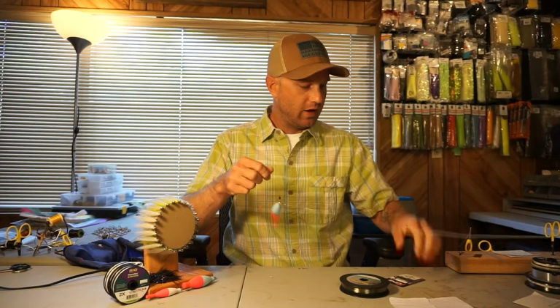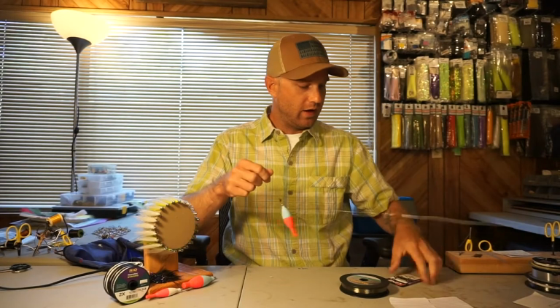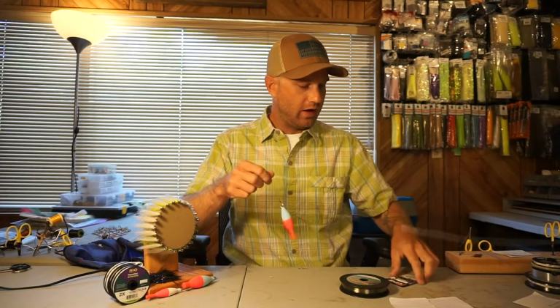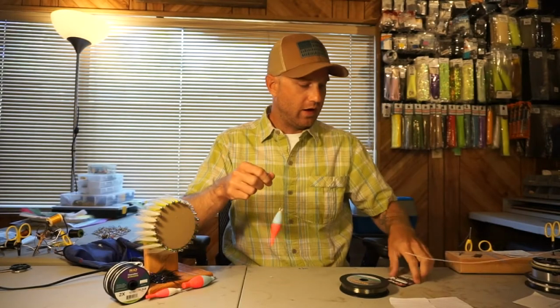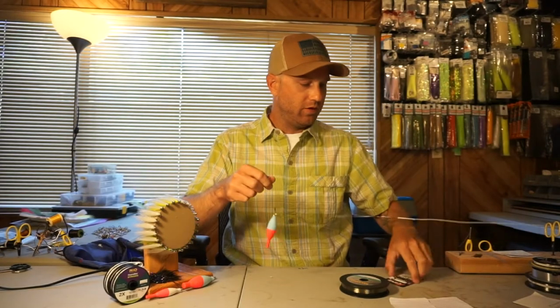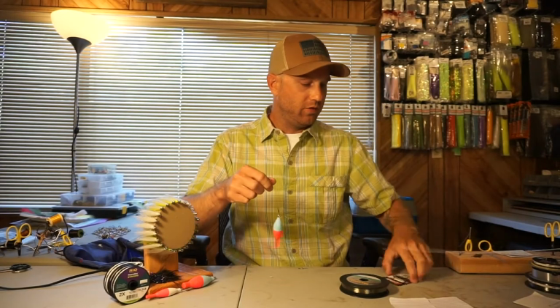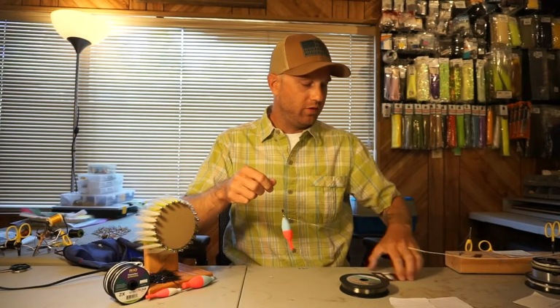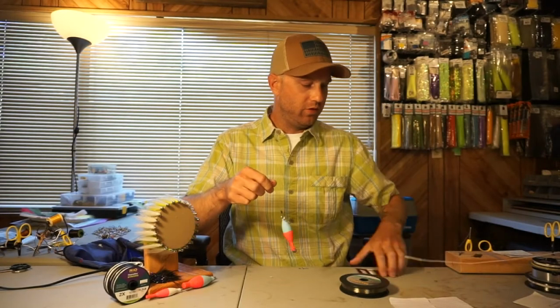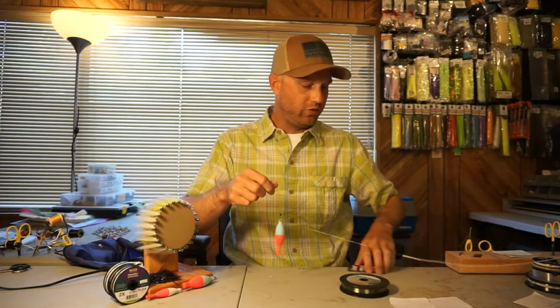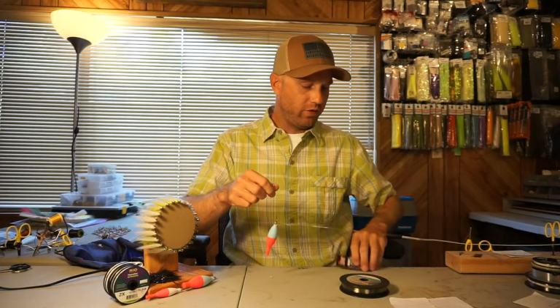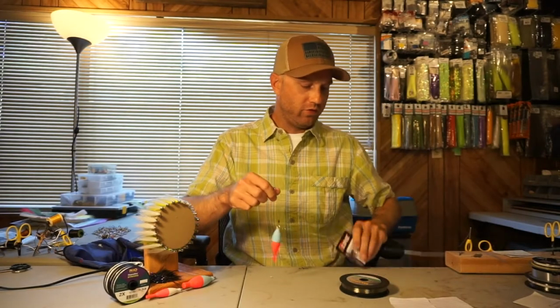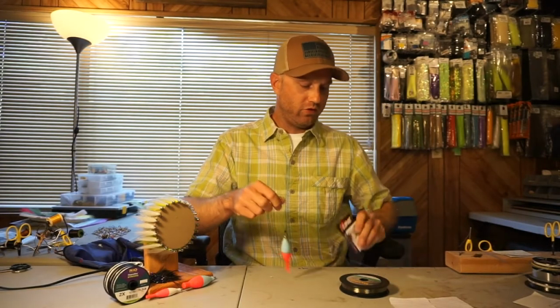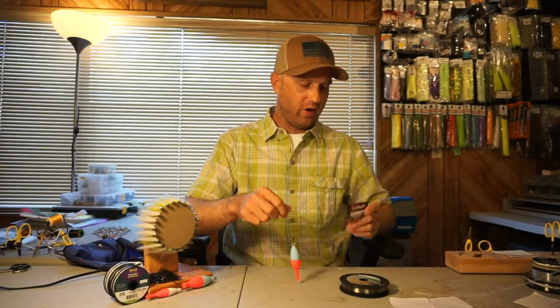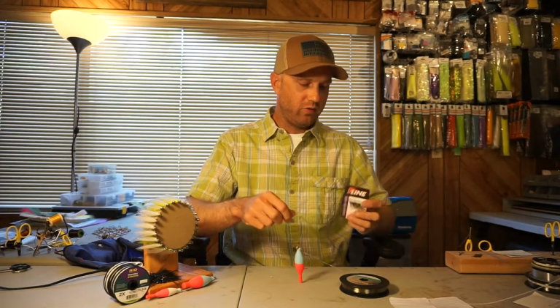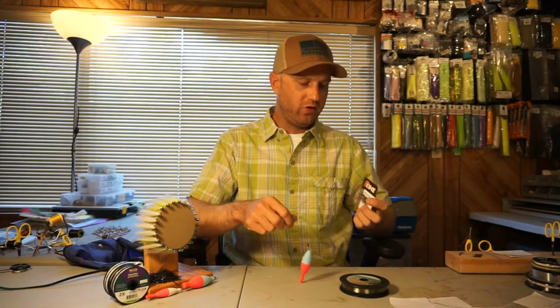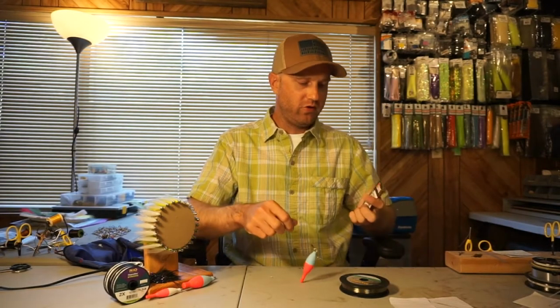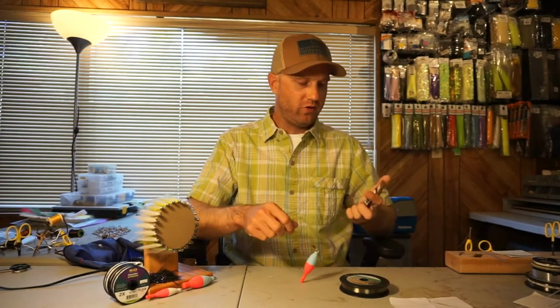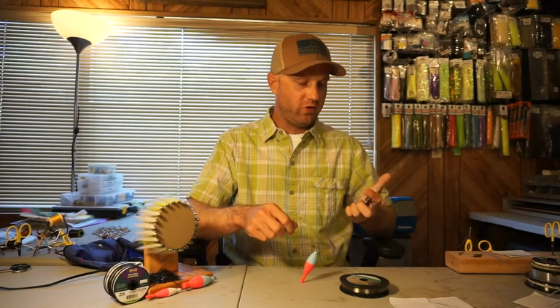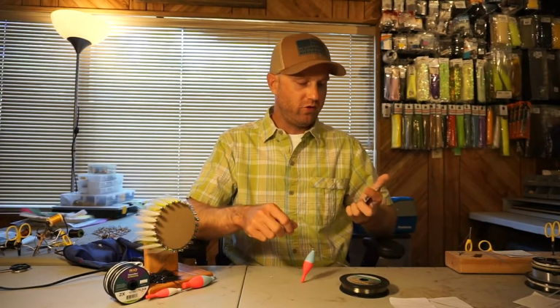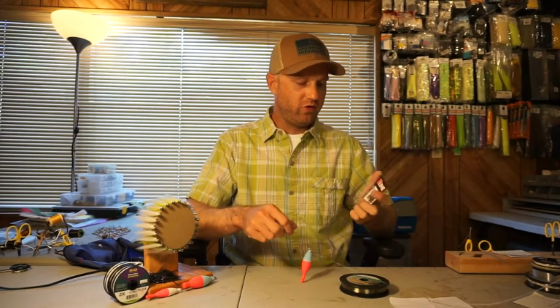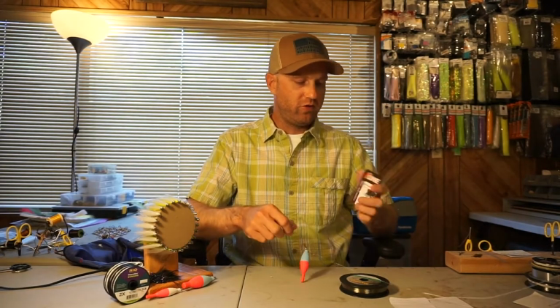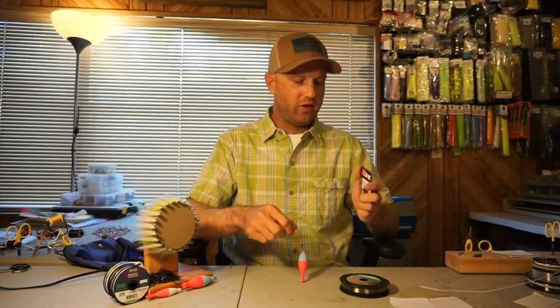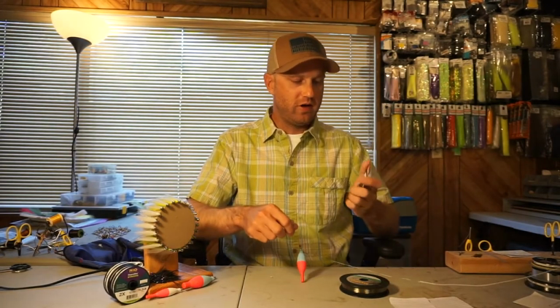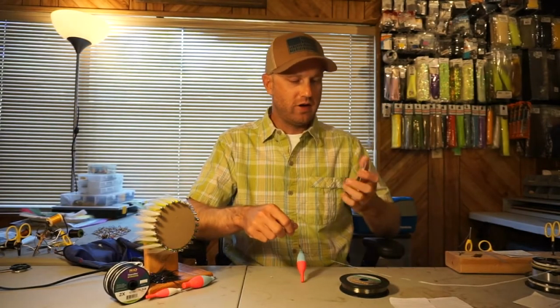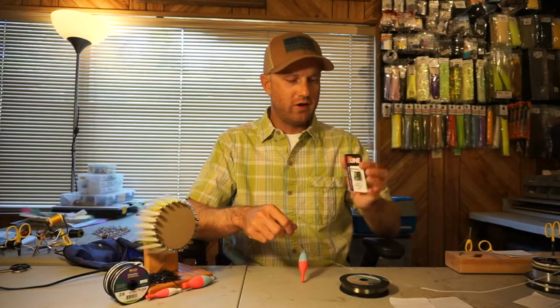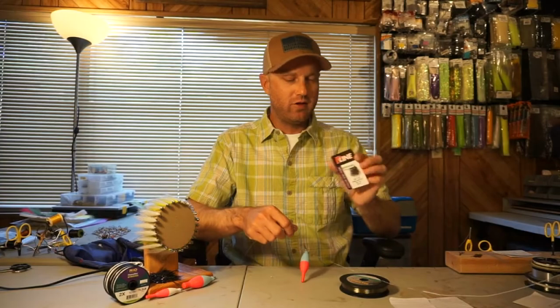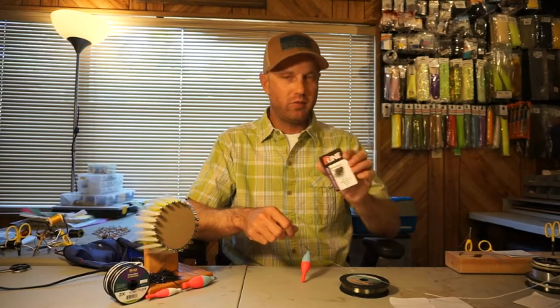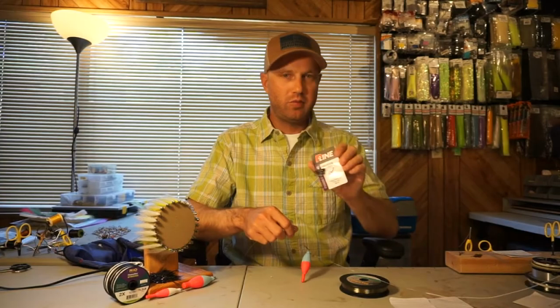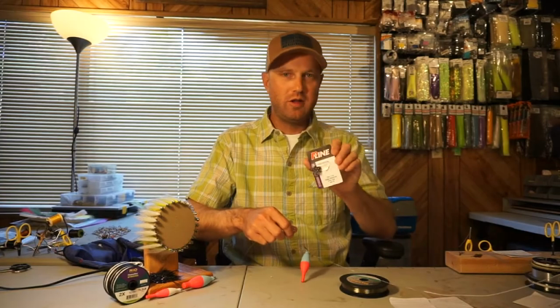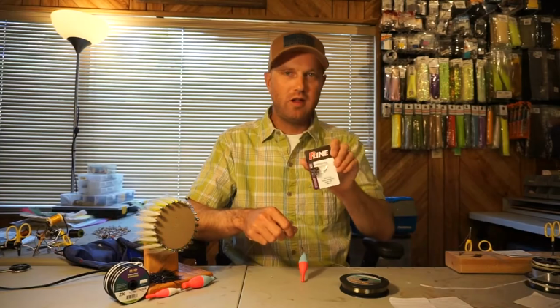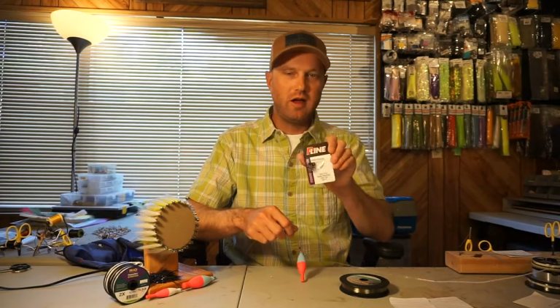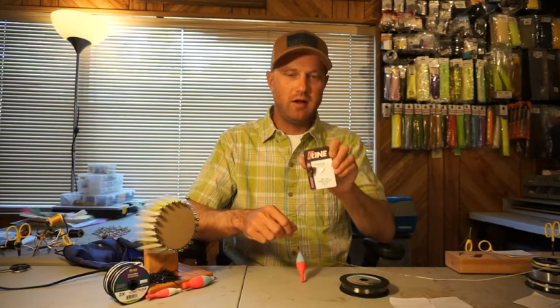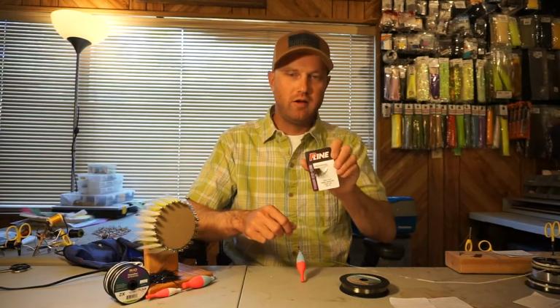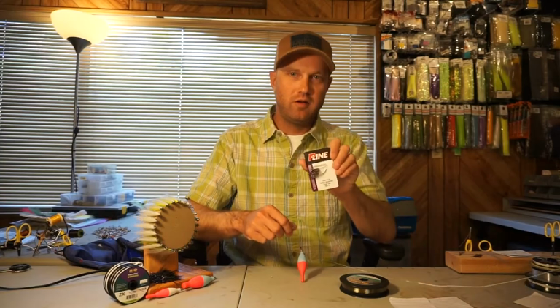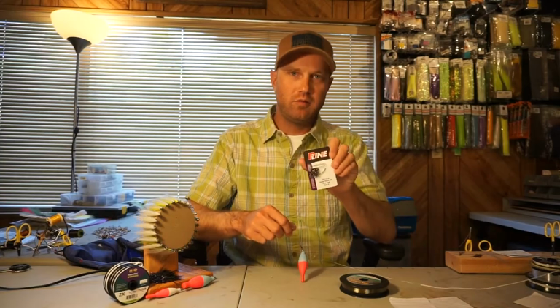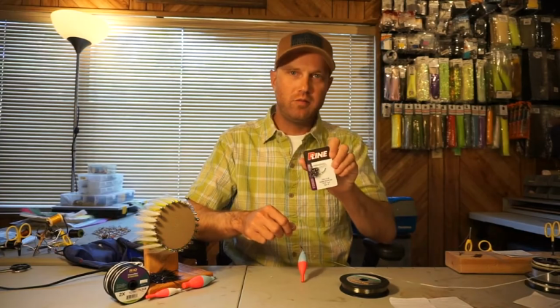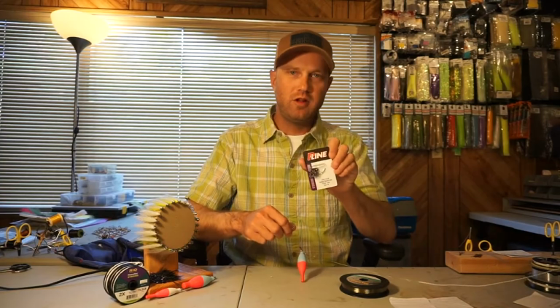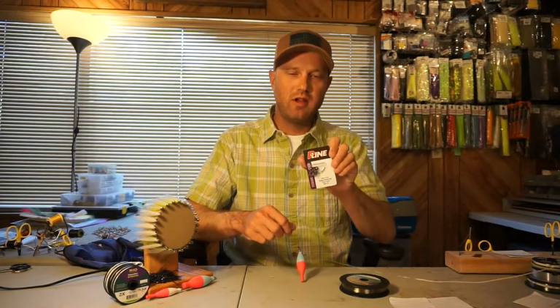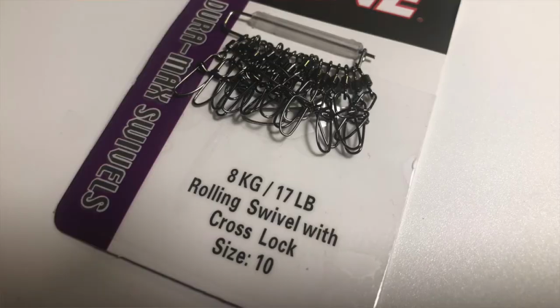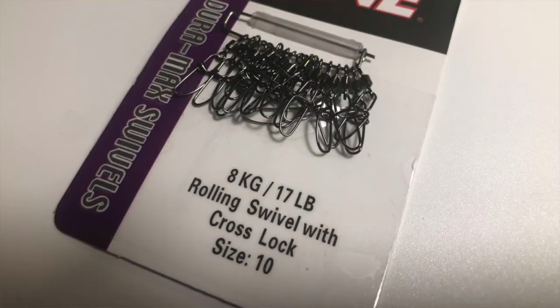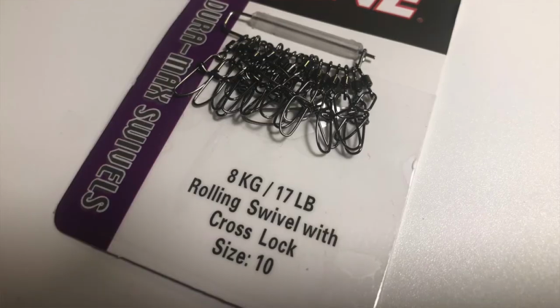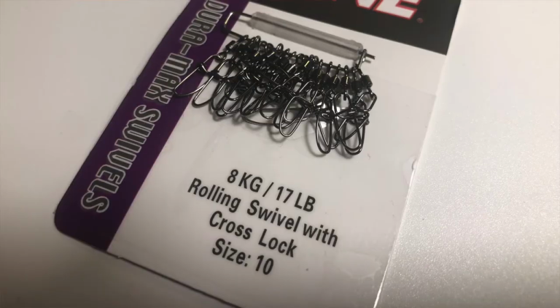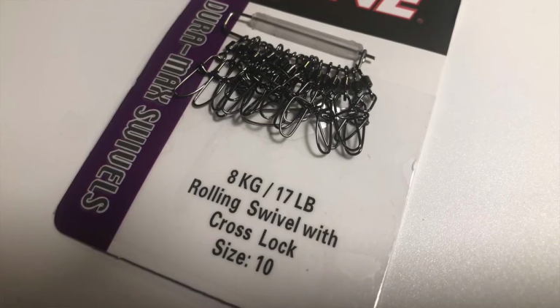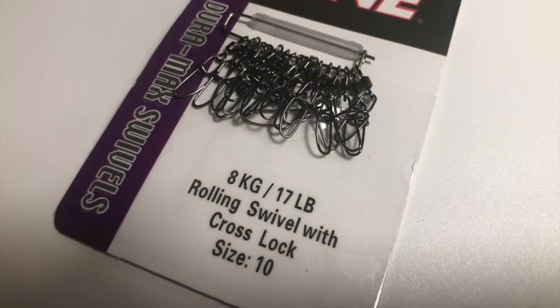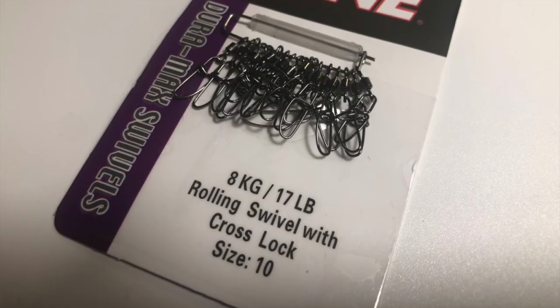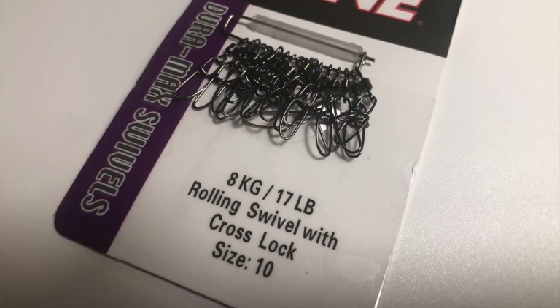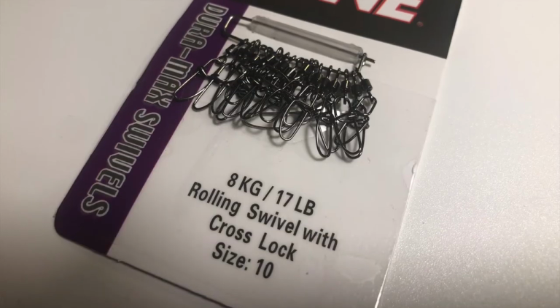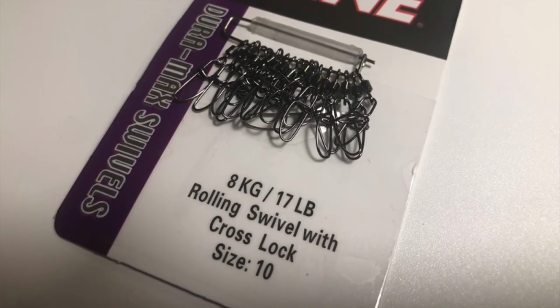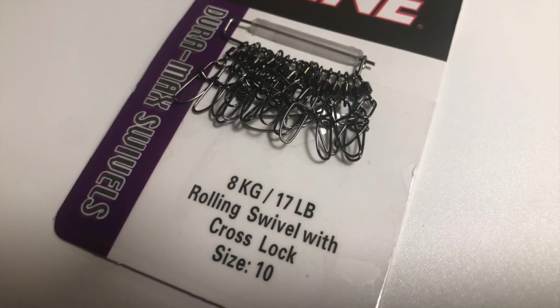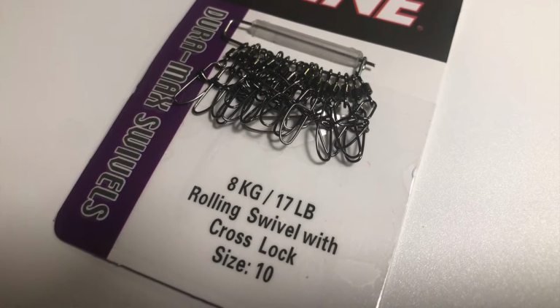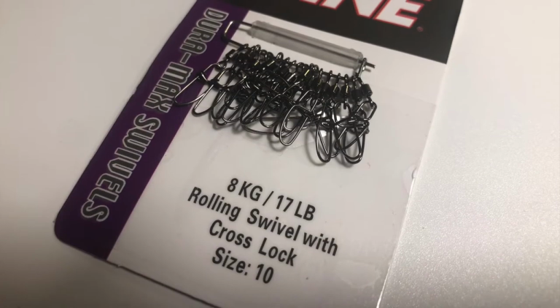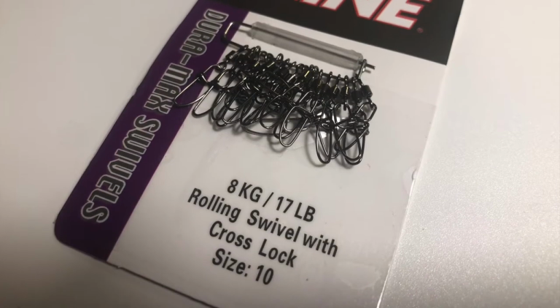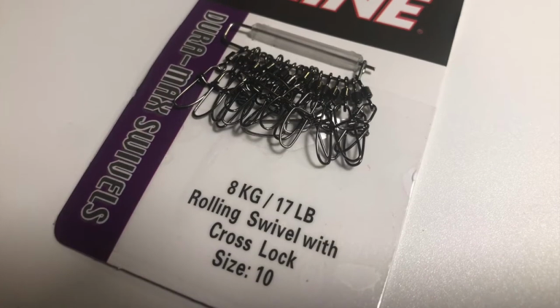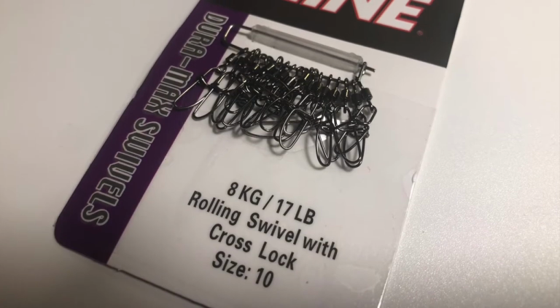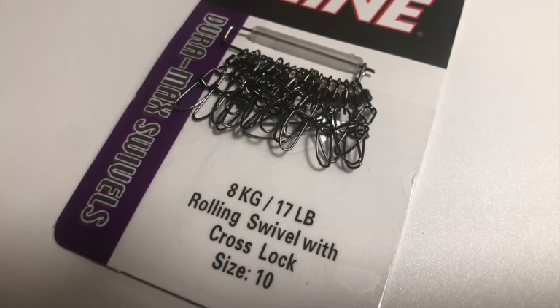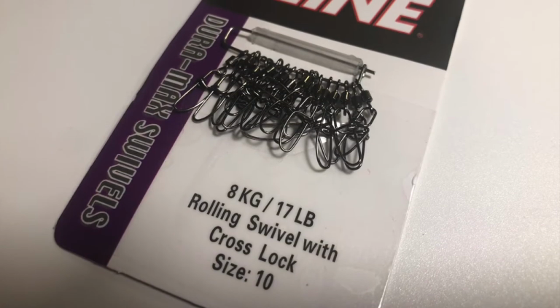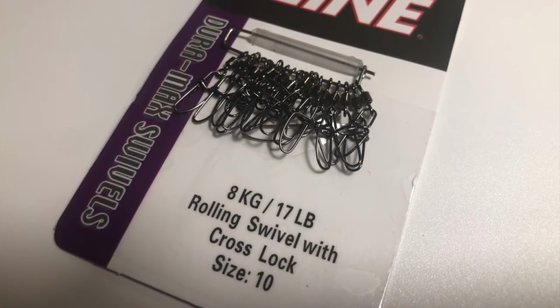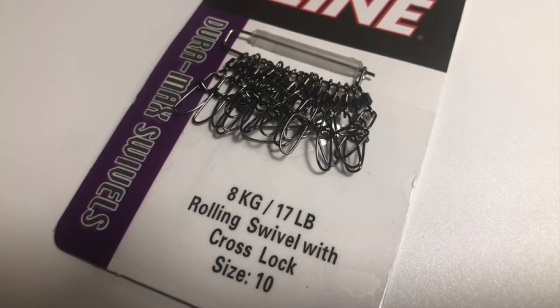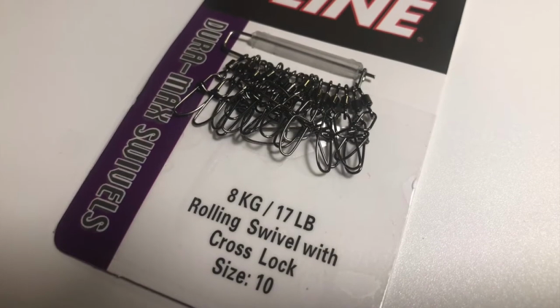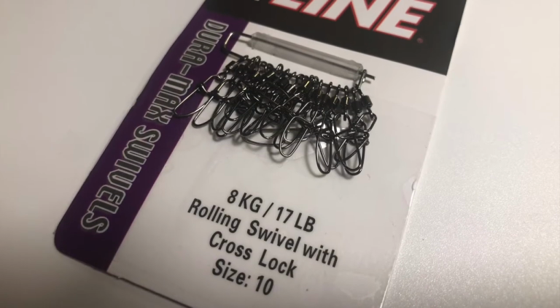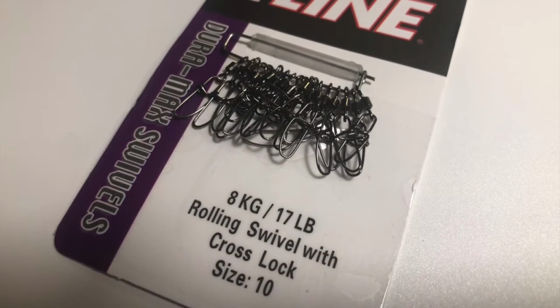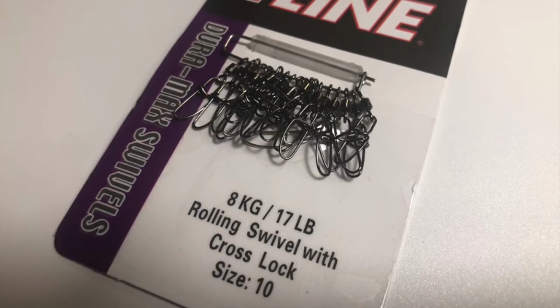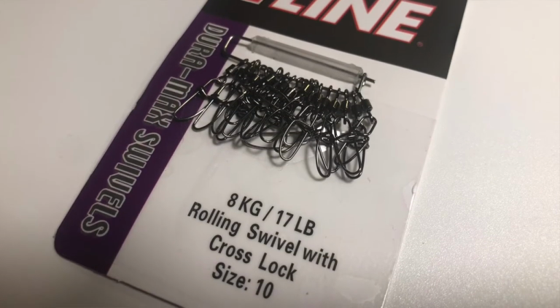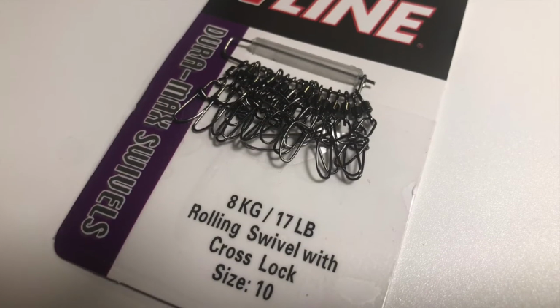The swivels I'm using are just the P-line deal — 17 pound, size 10.